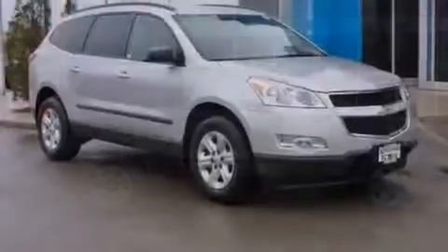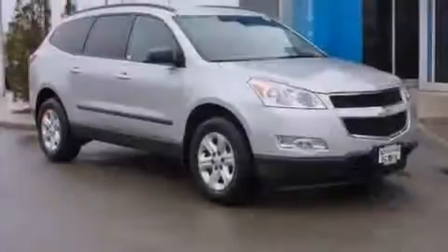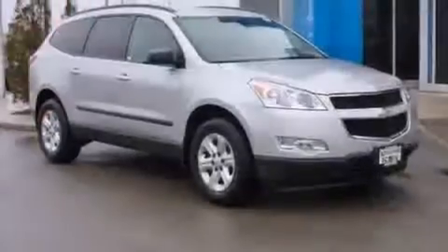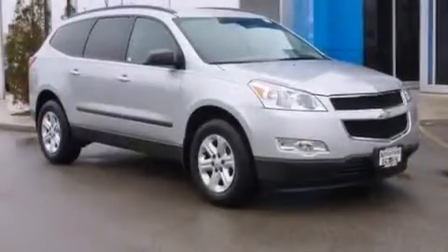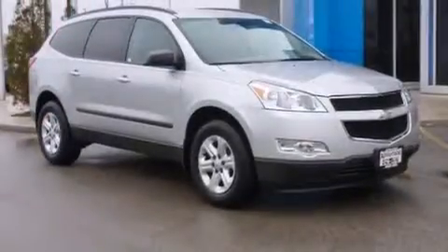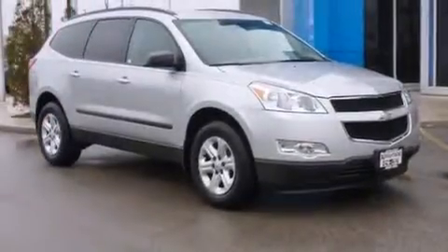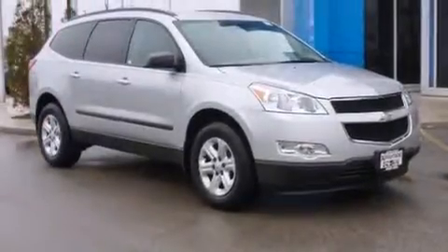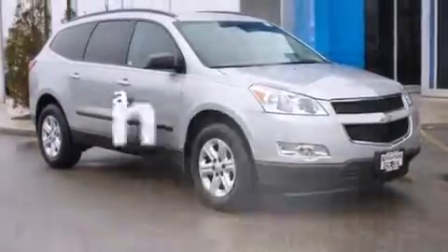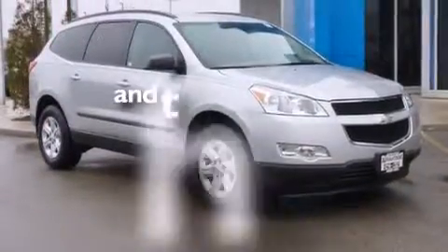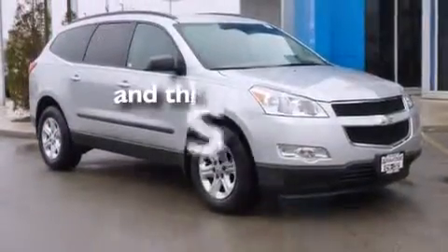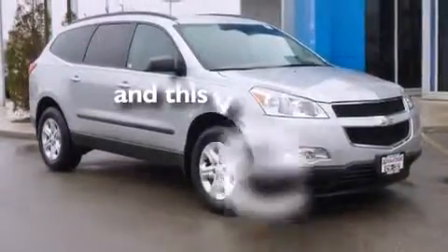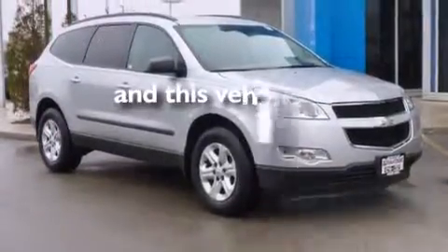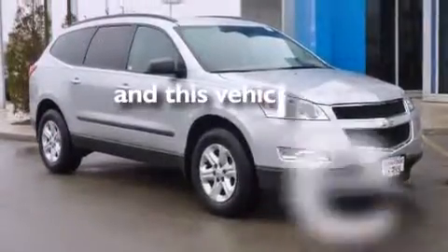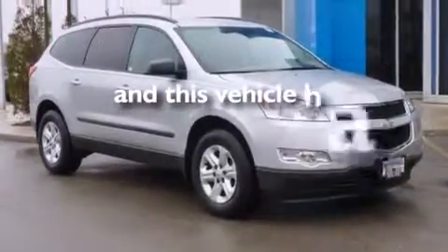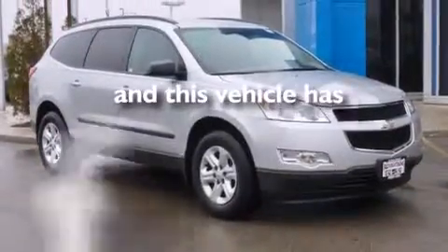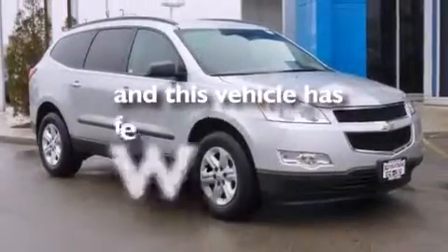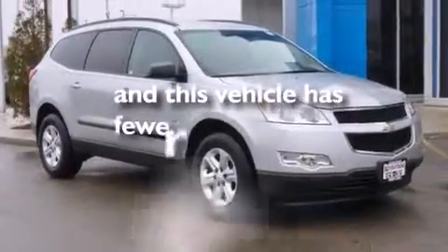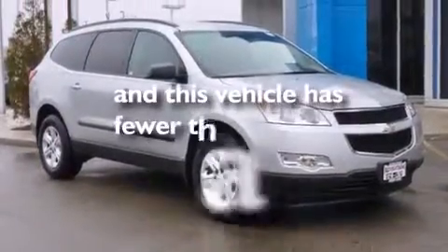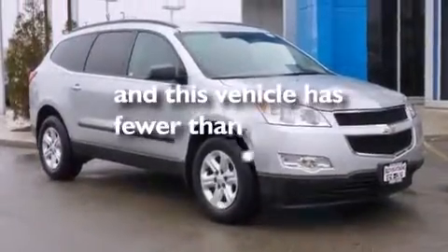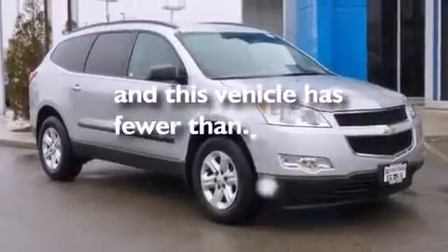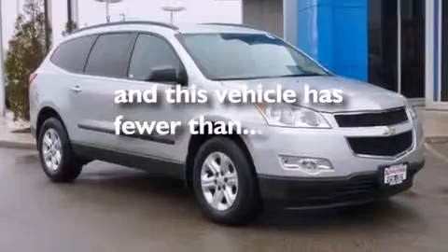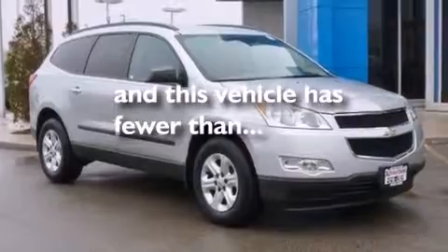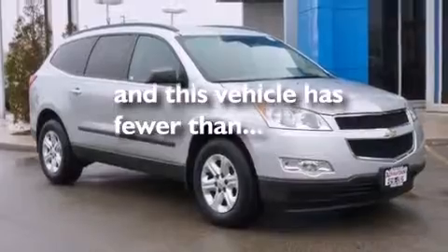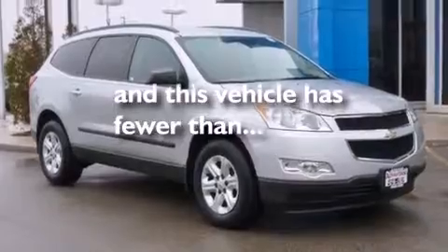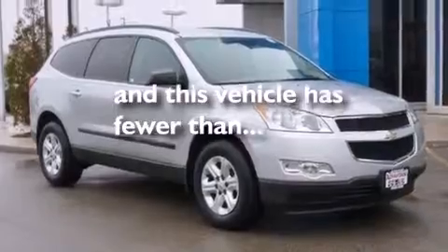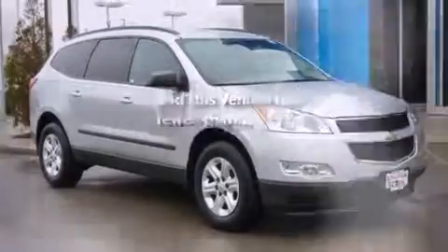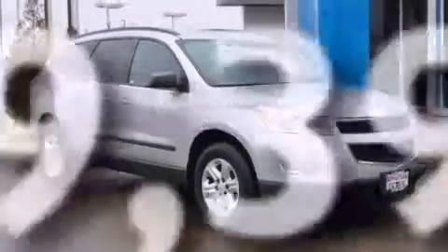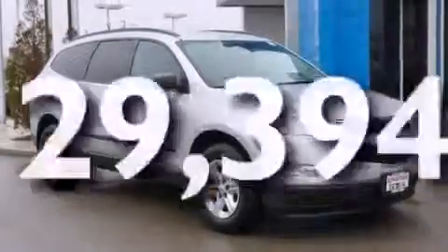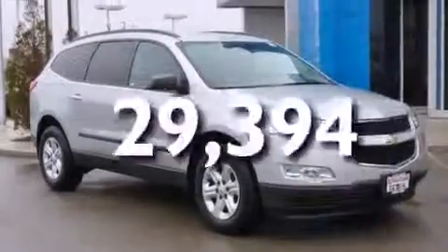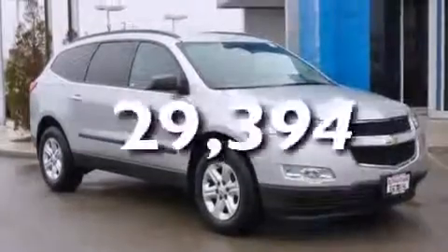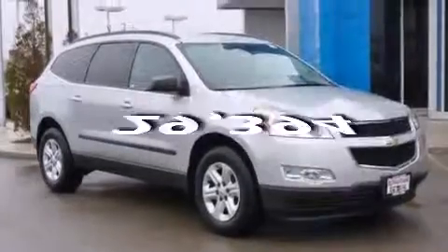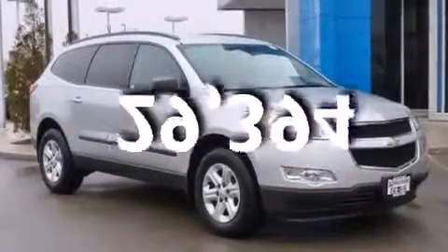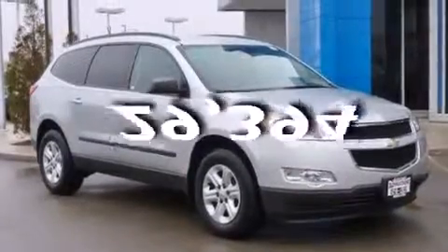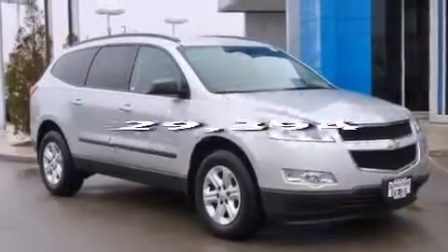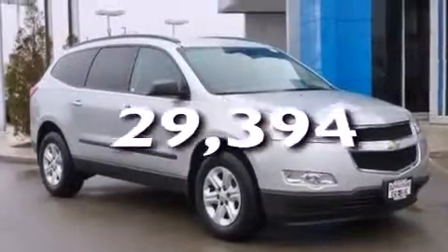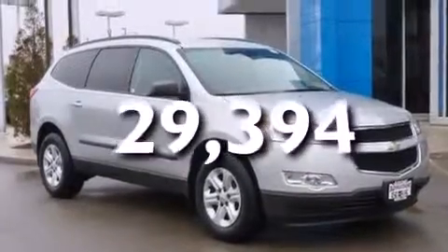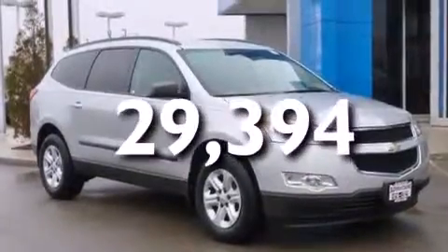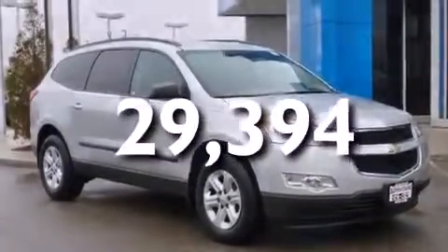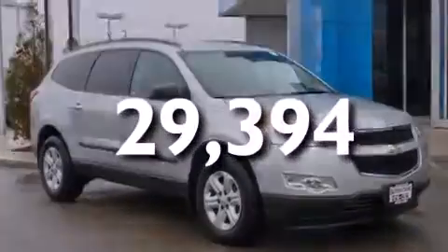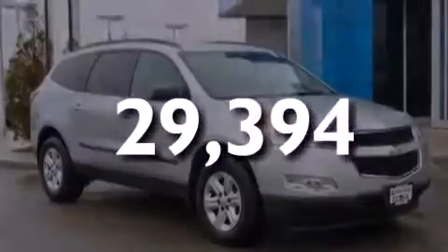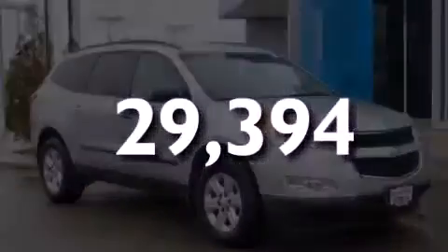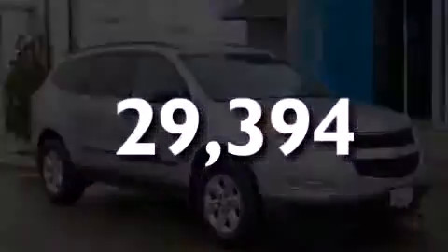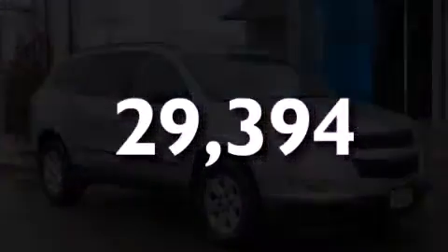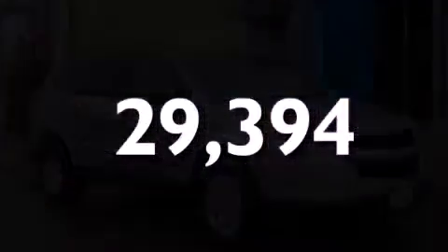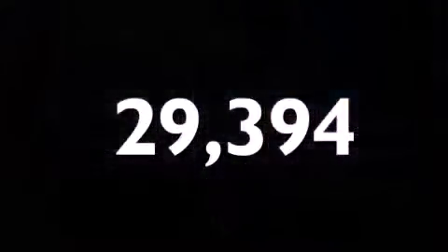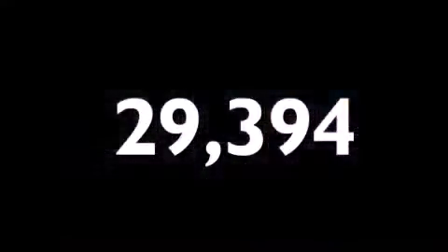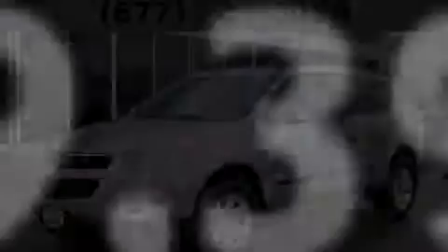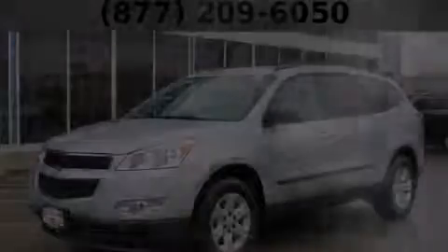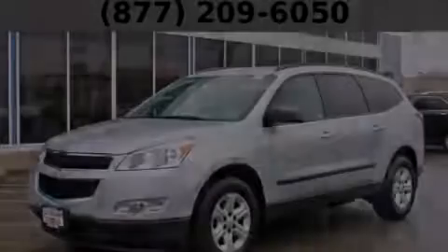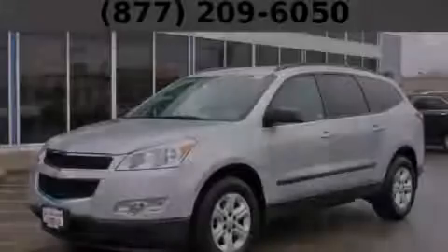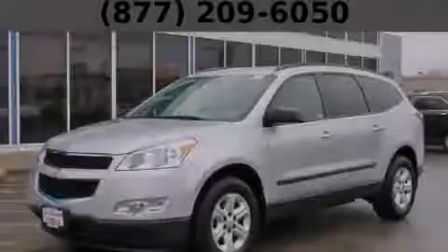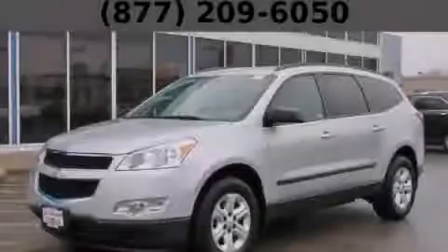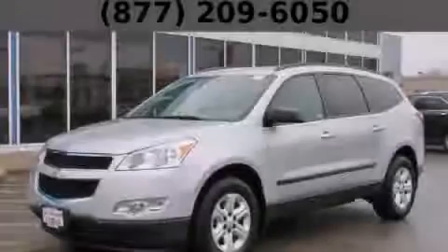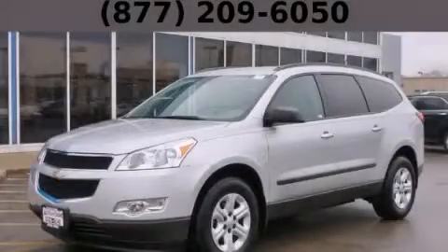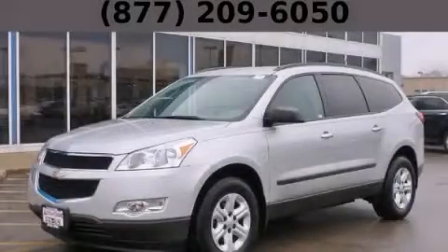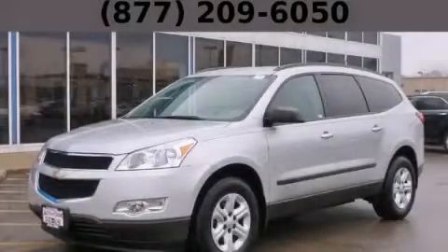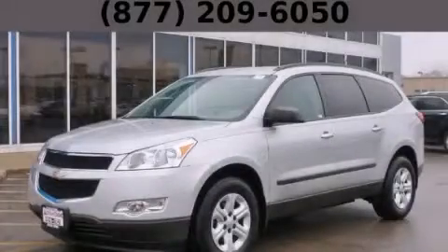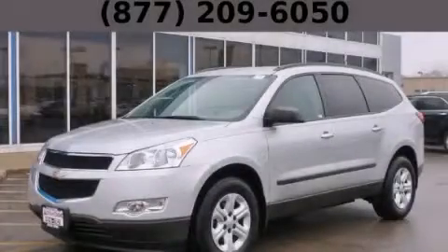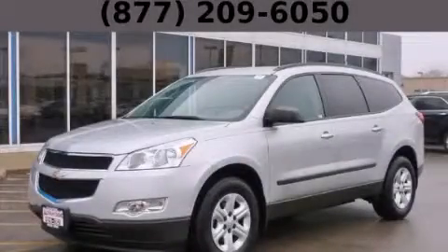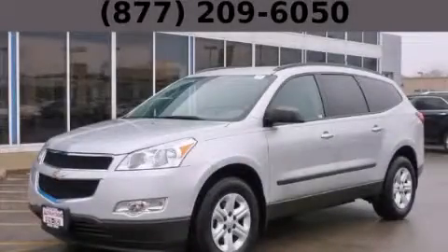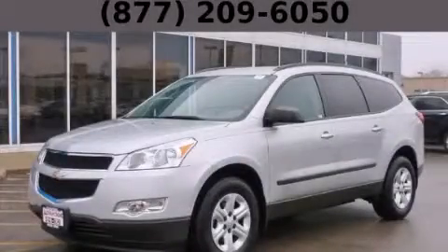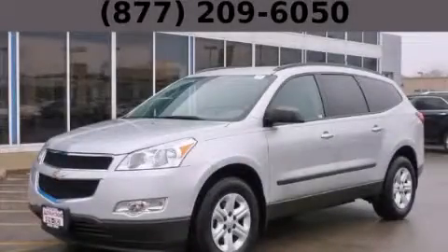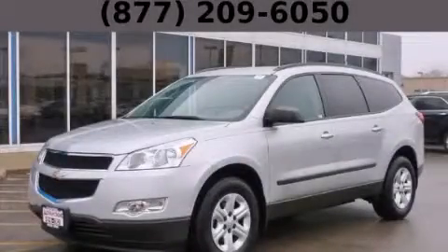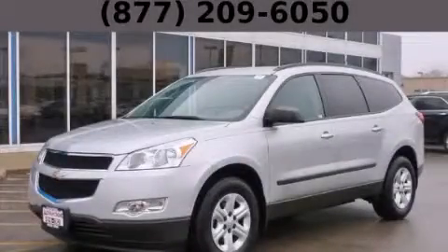This vehicle has fewer than 30,000 miles on the odometer. Please call us today for more information on this great vehicle.